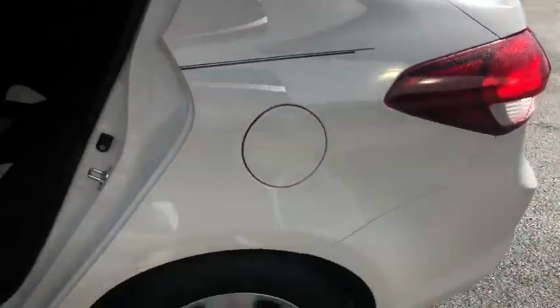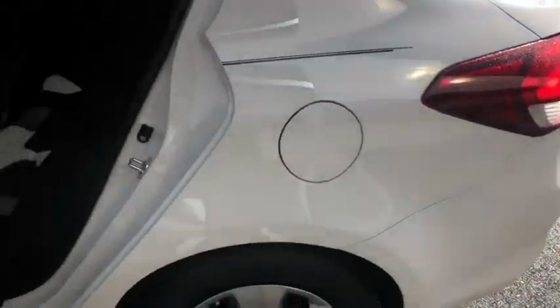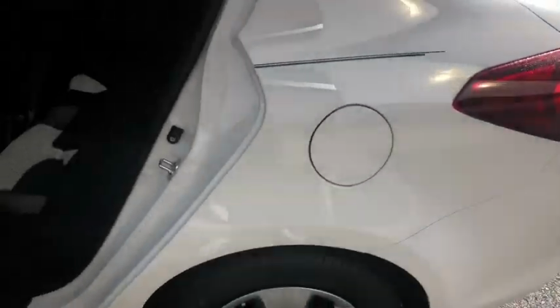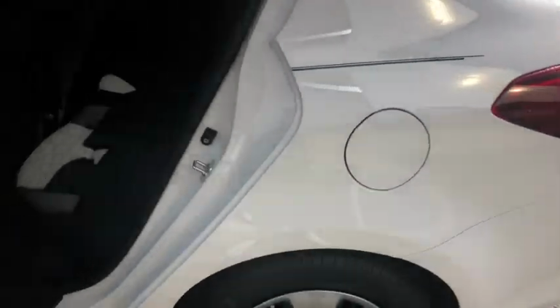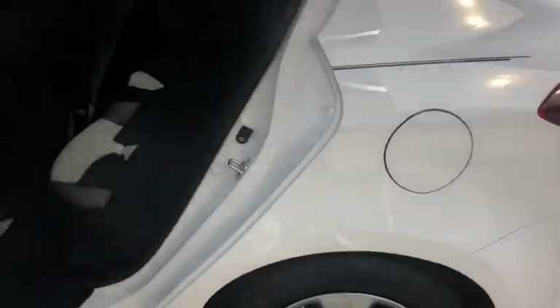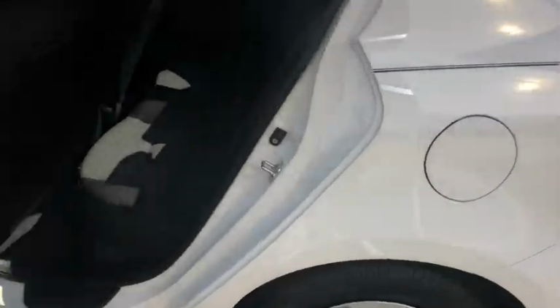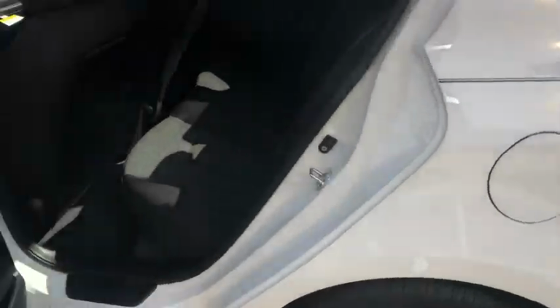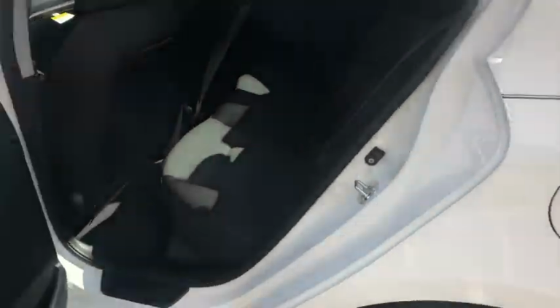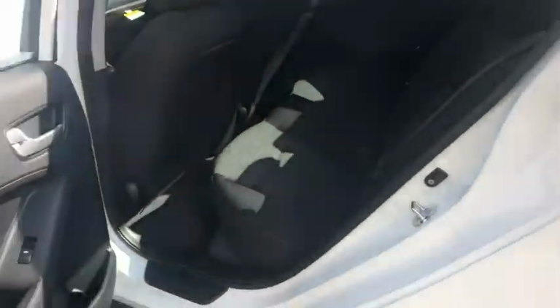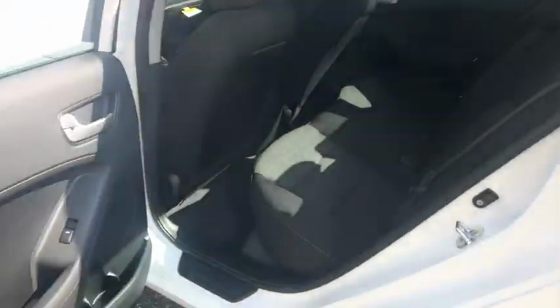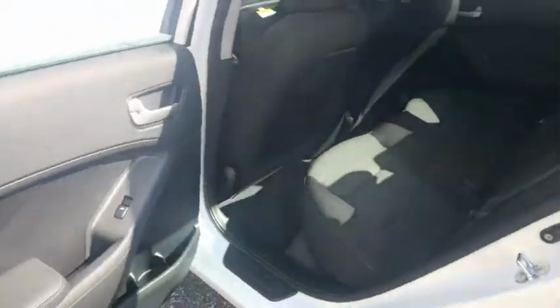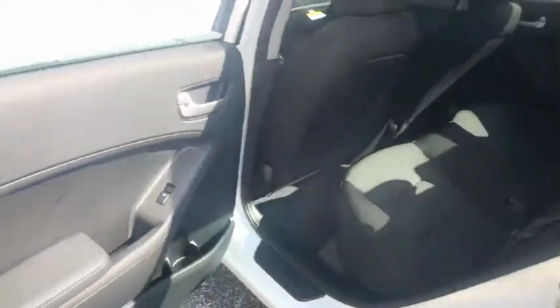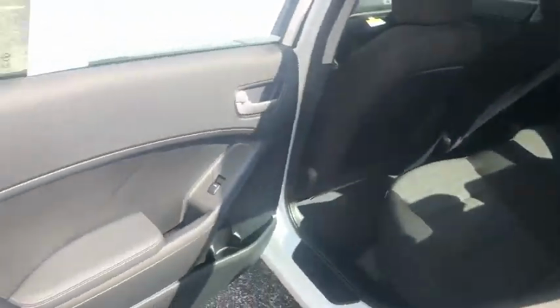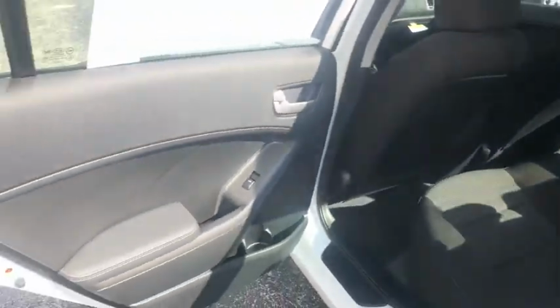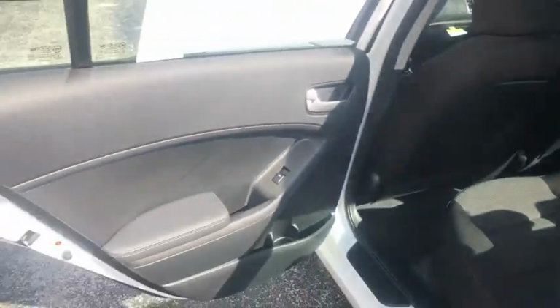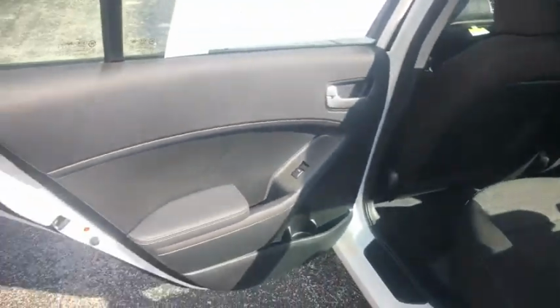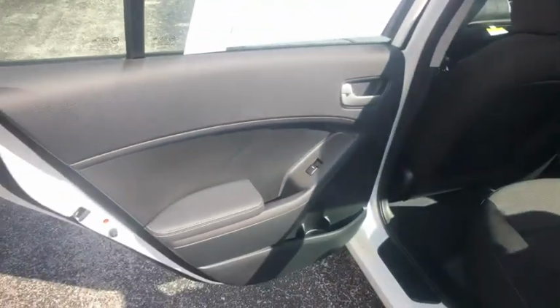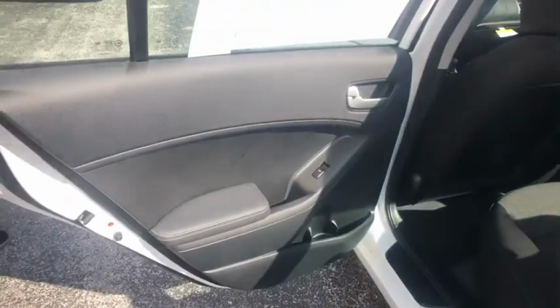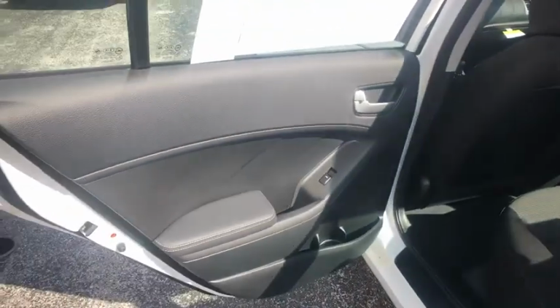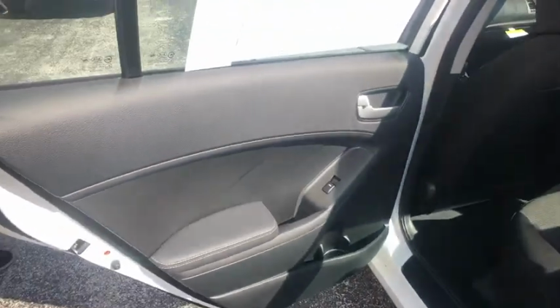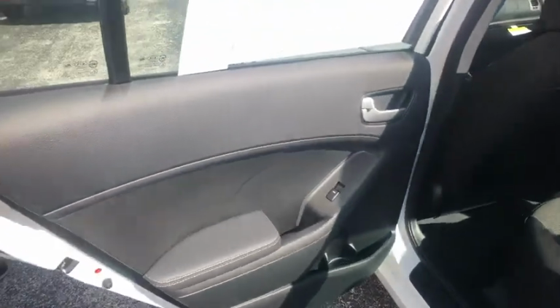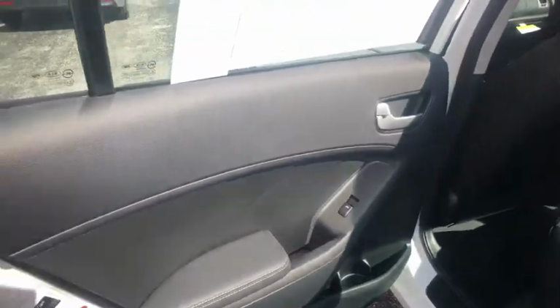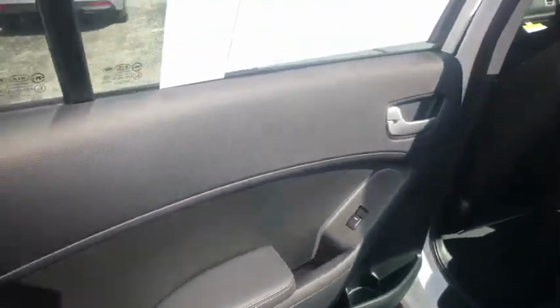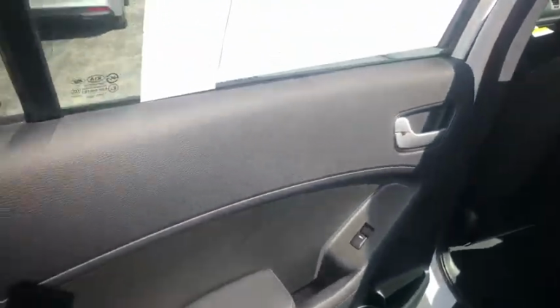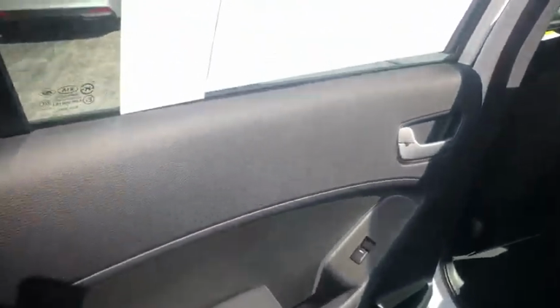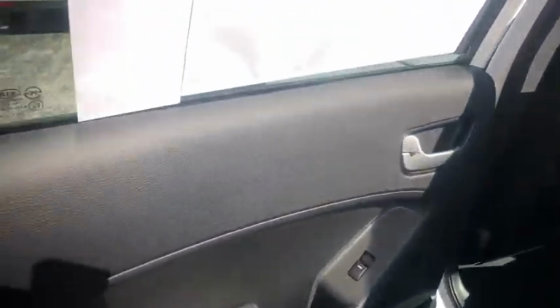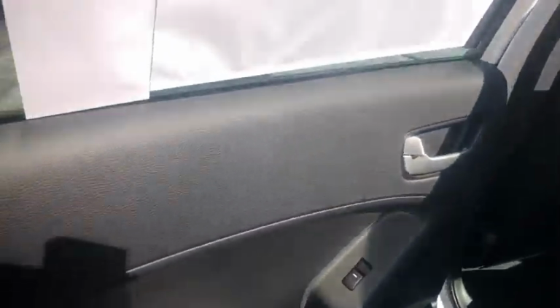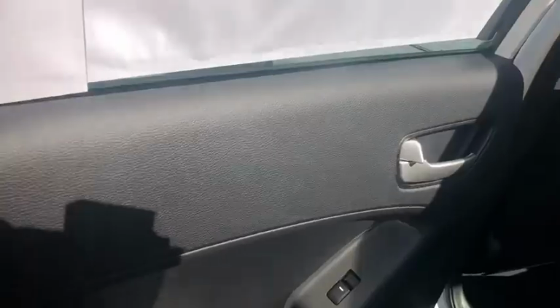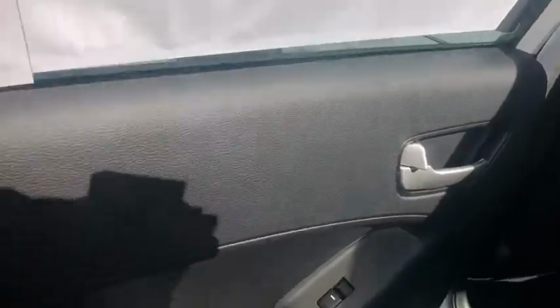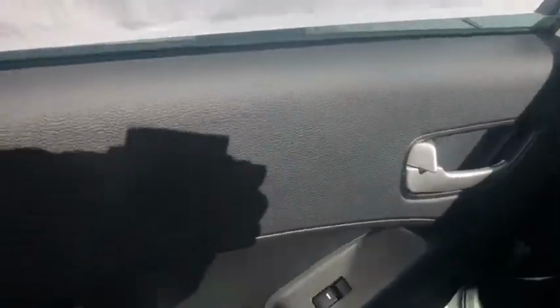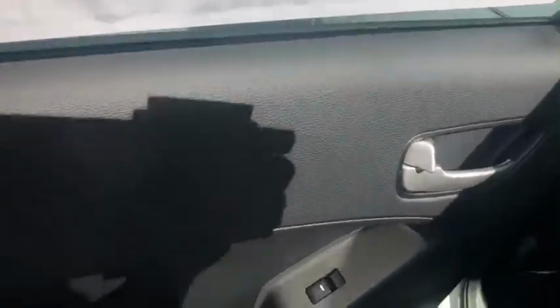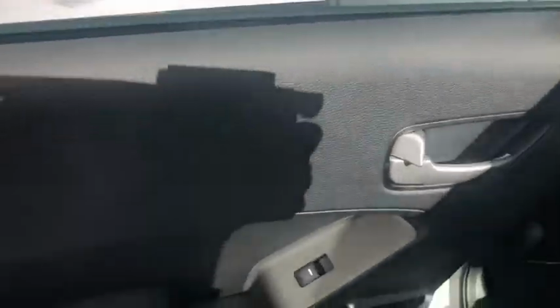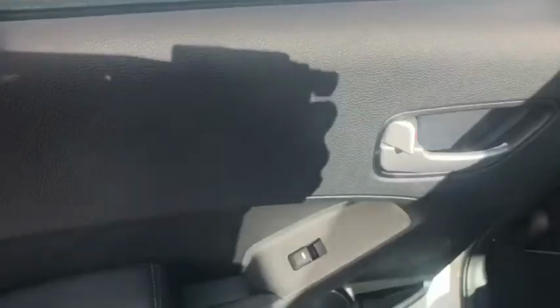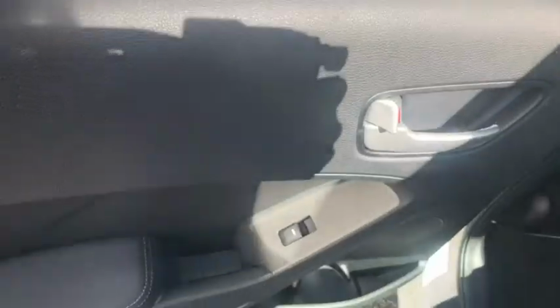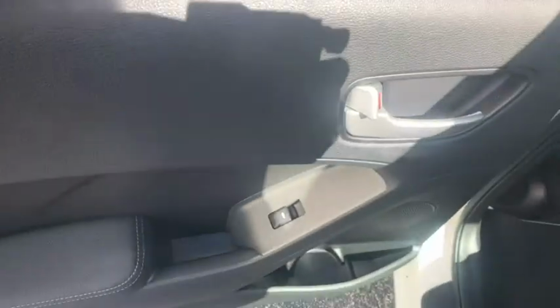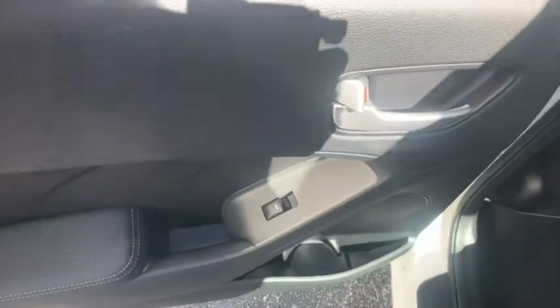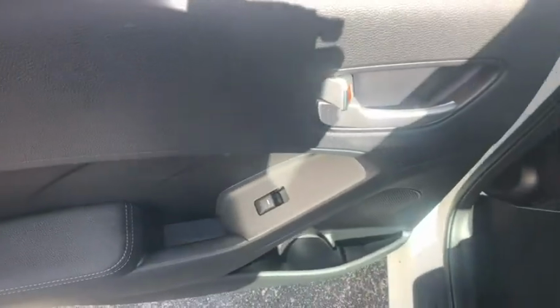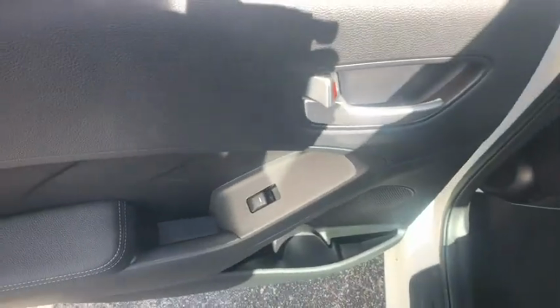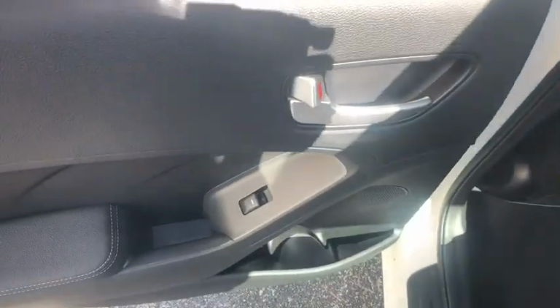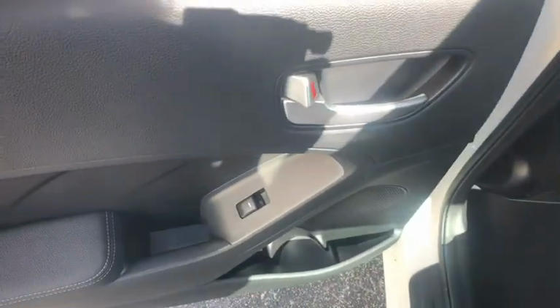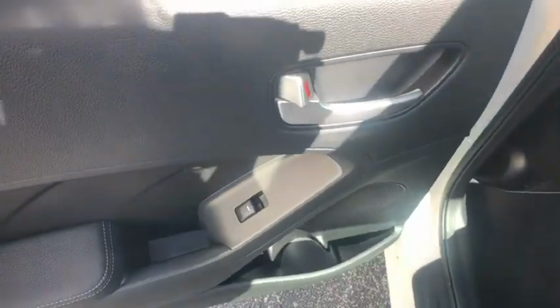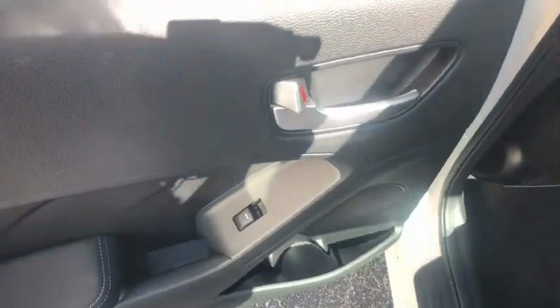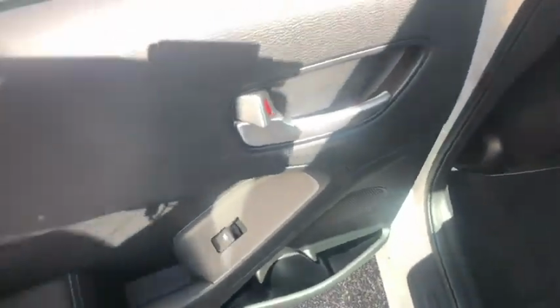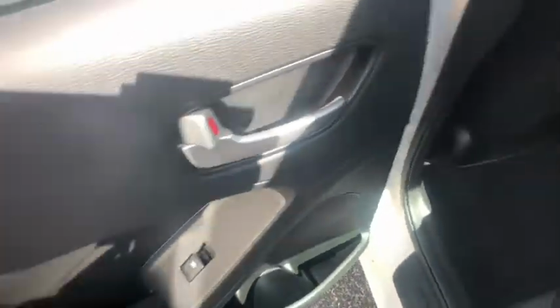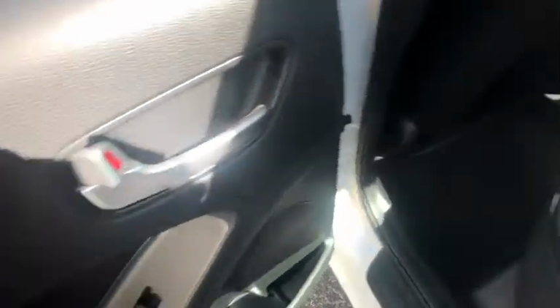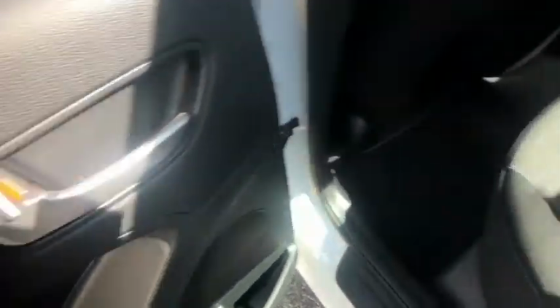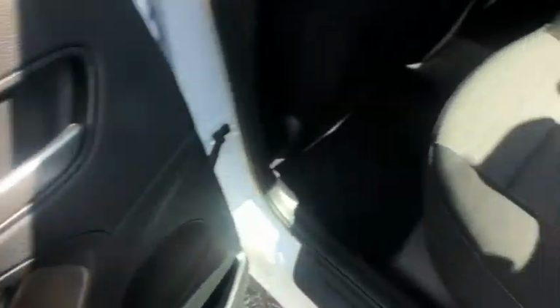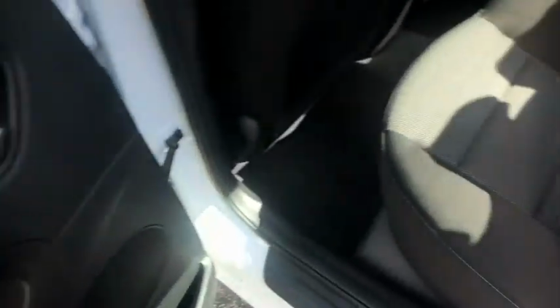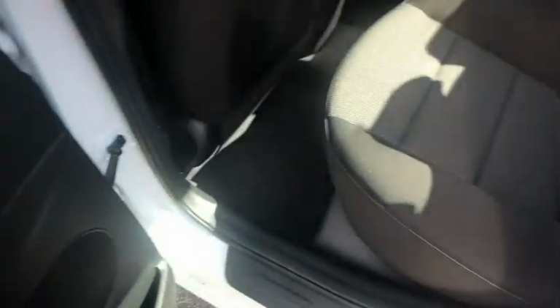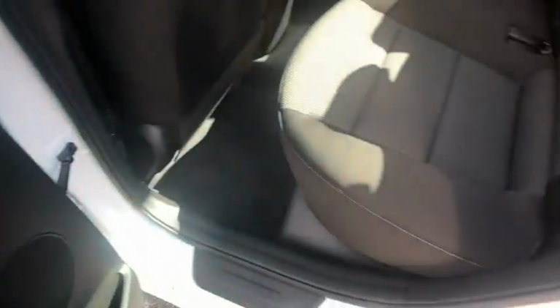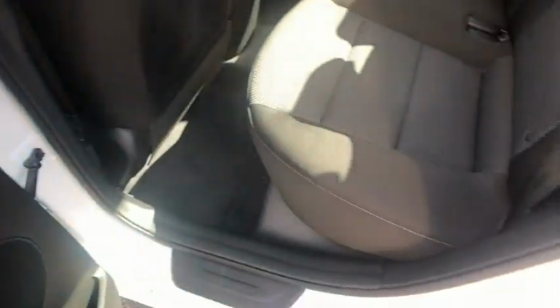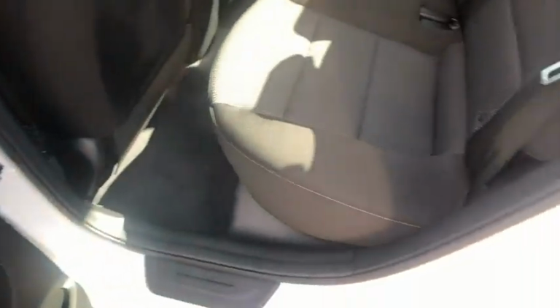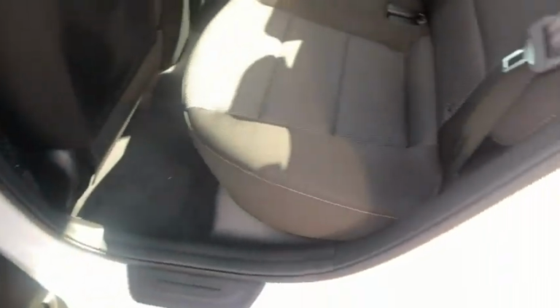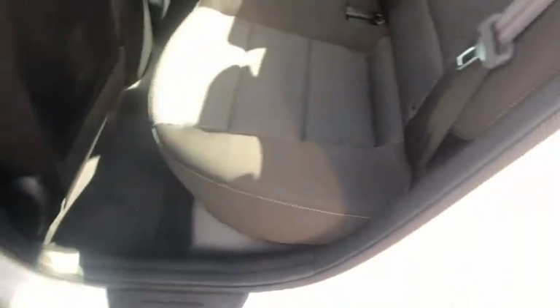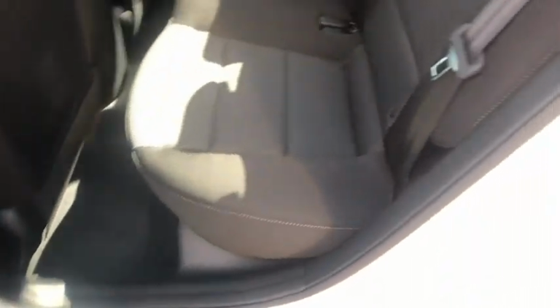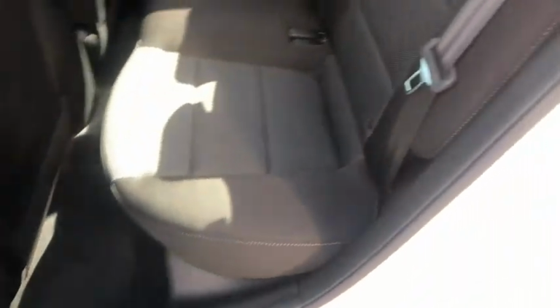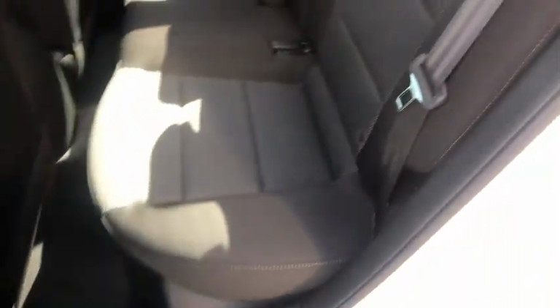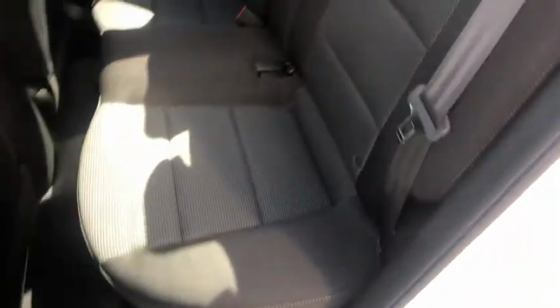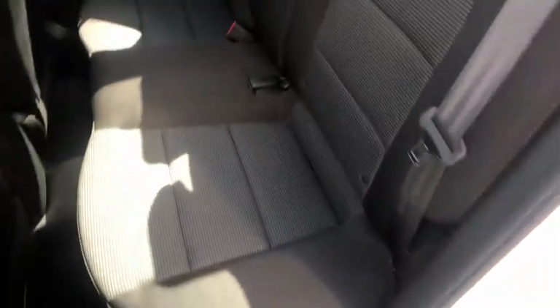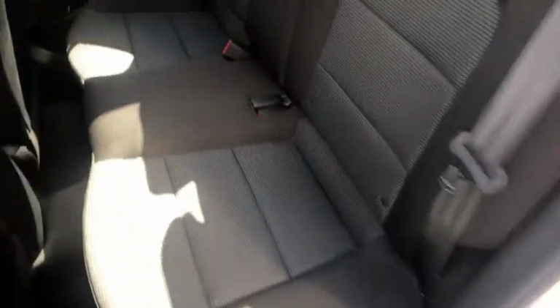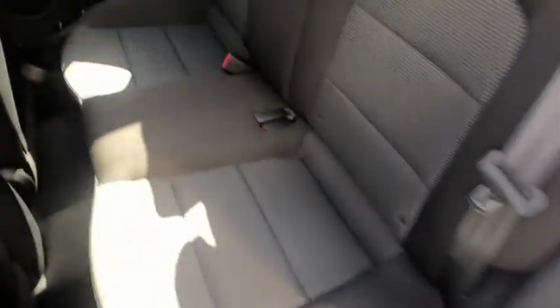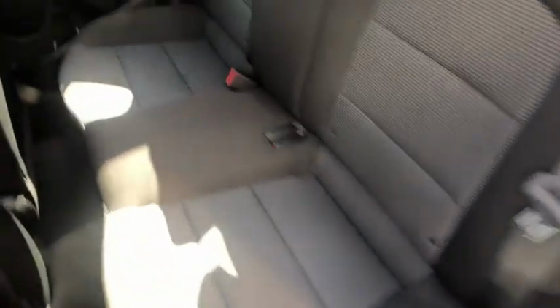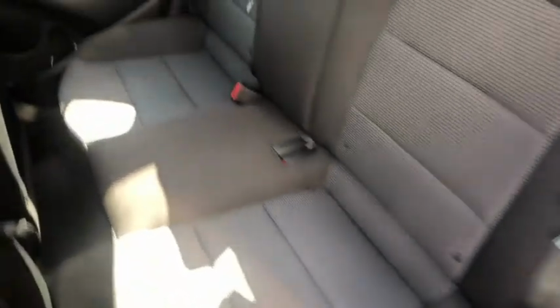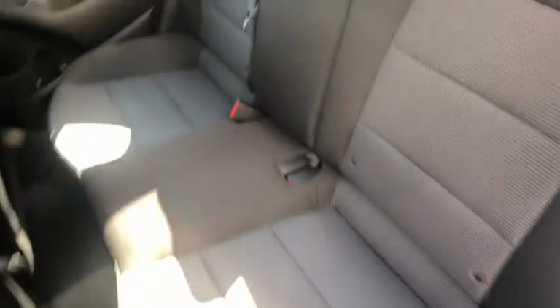Carpeted floor mats, remote keyless entry, panic alarm, front bucket seats, cloth seat trim, driver vanity mirror.